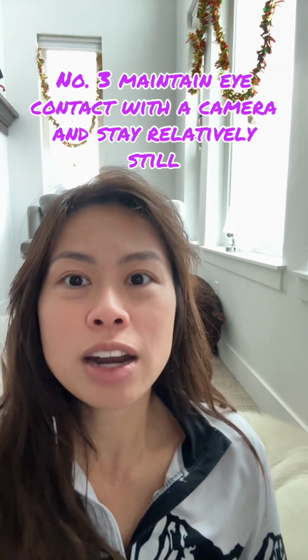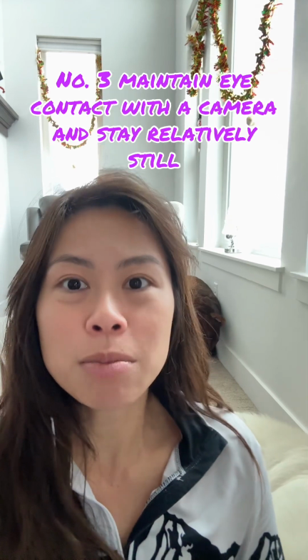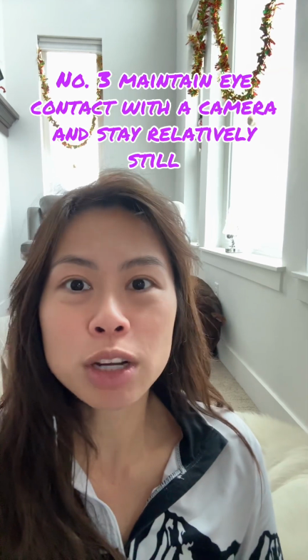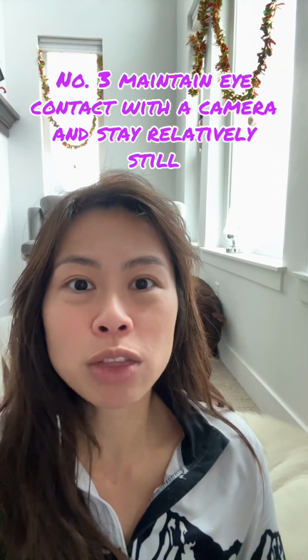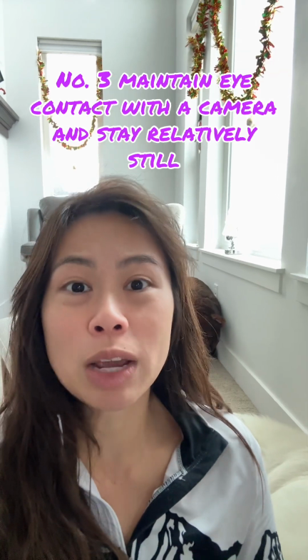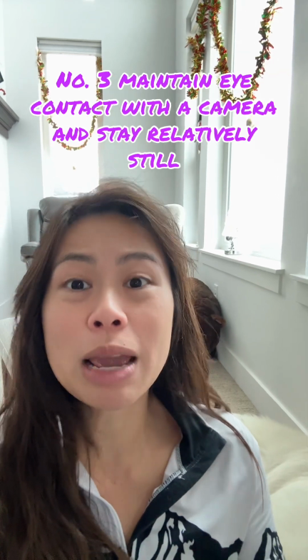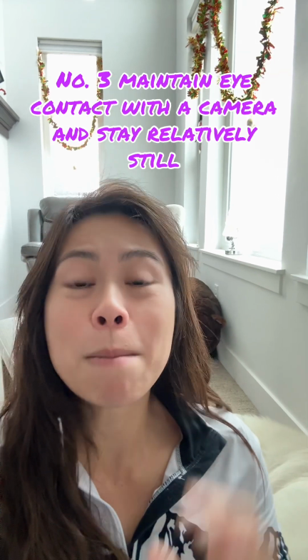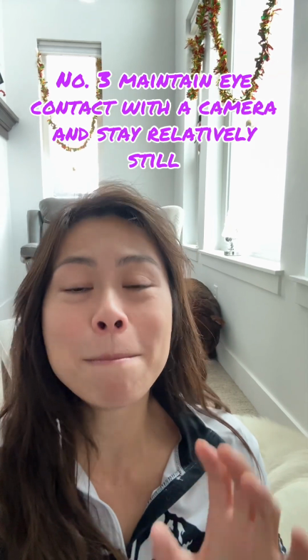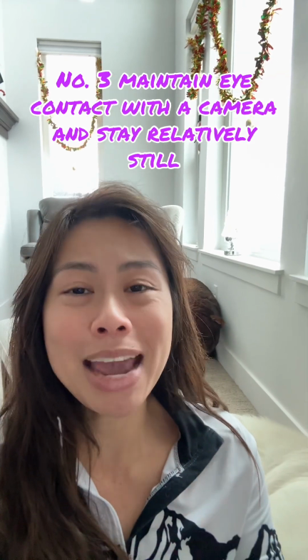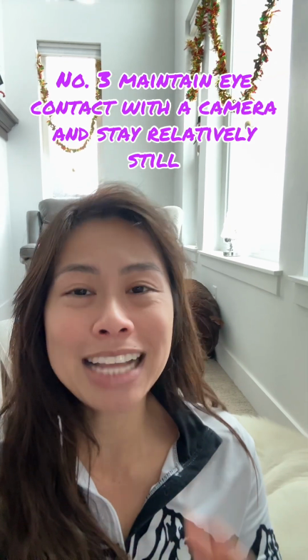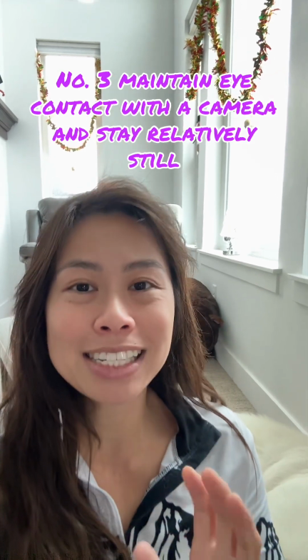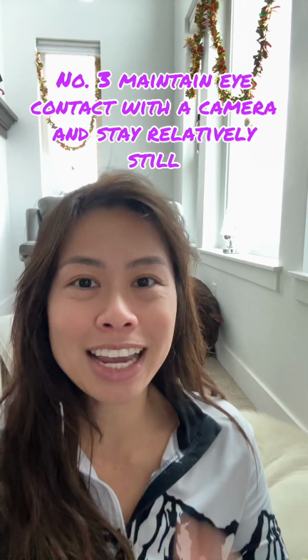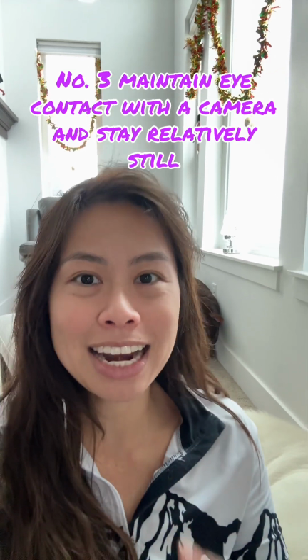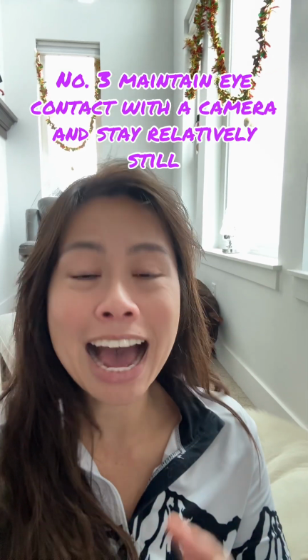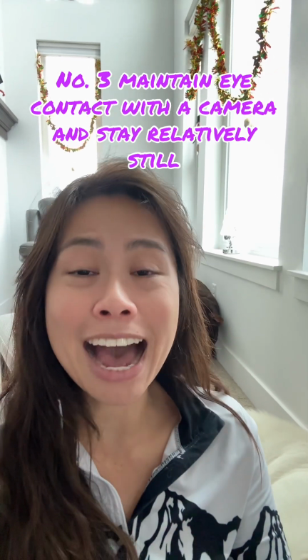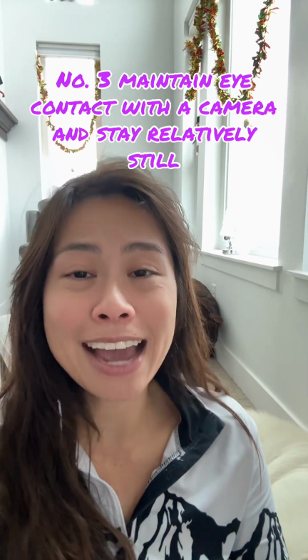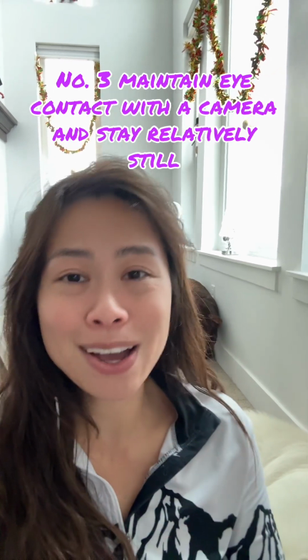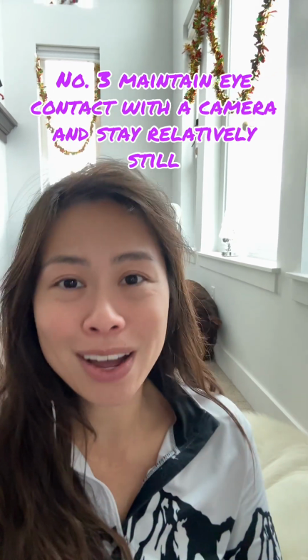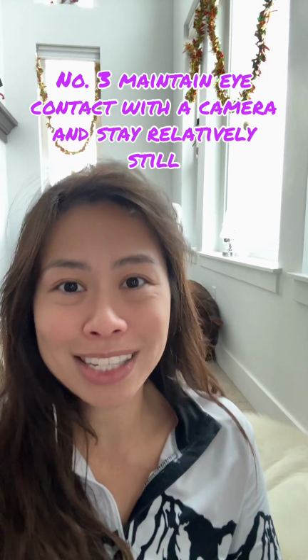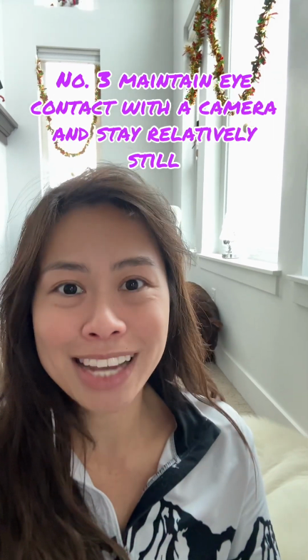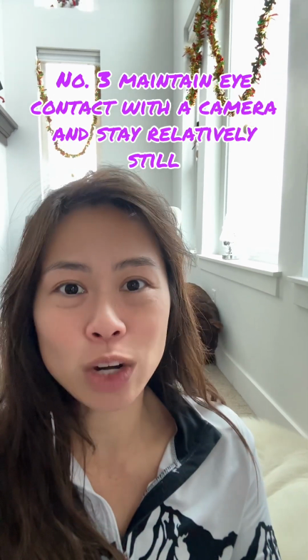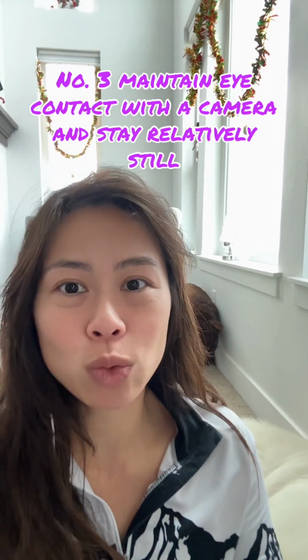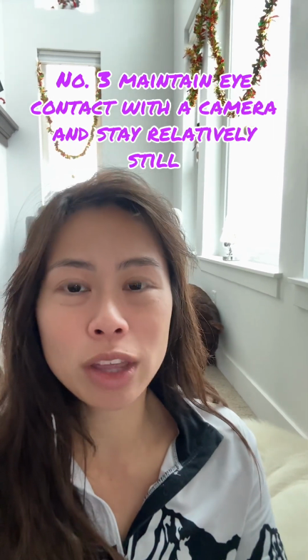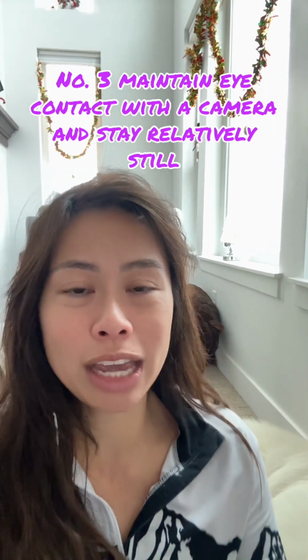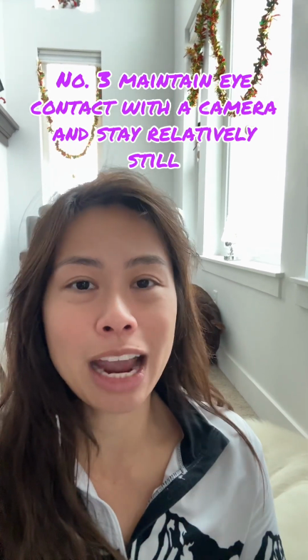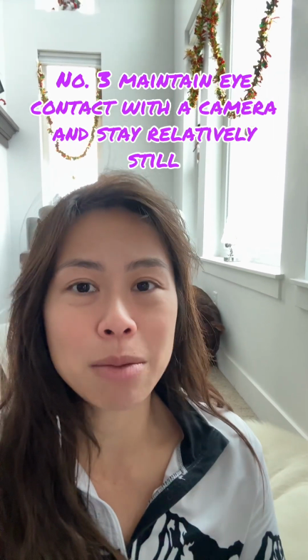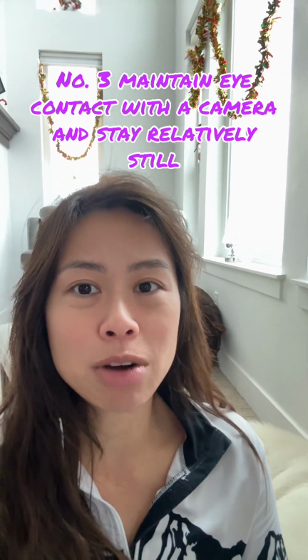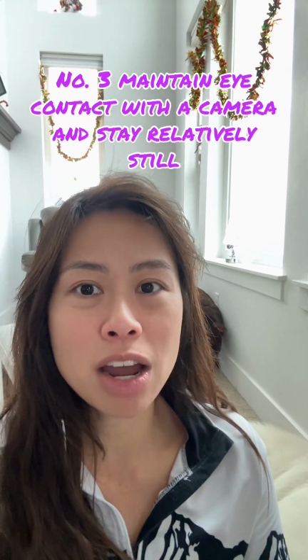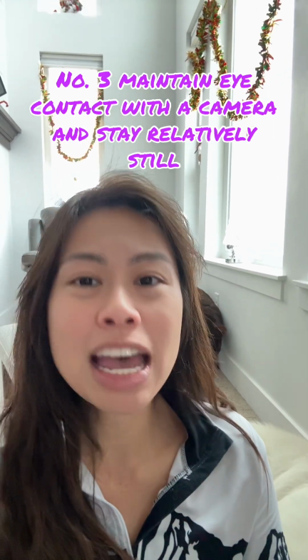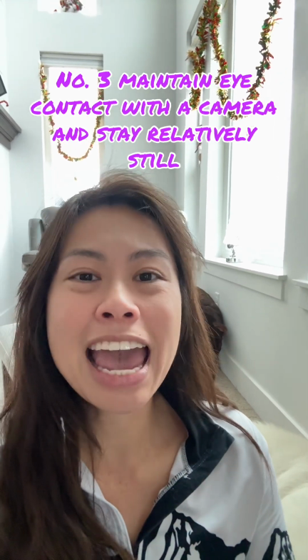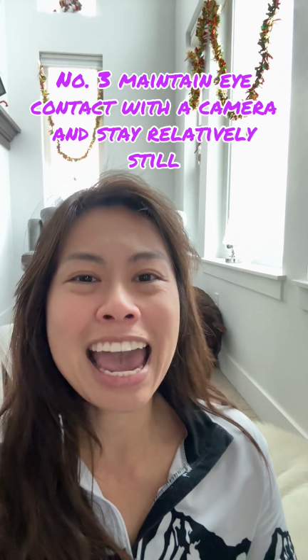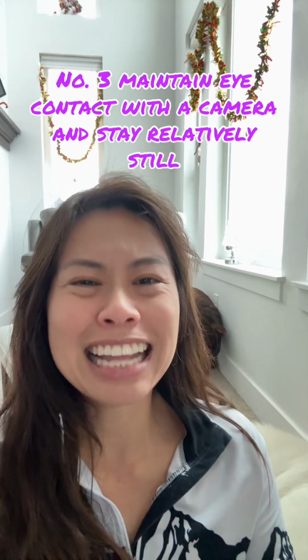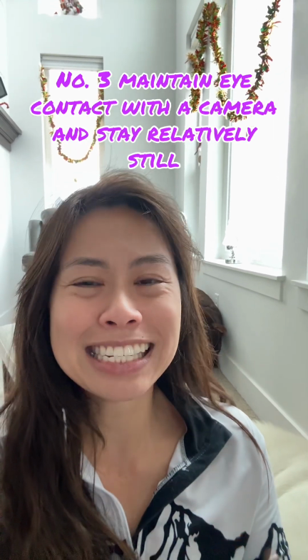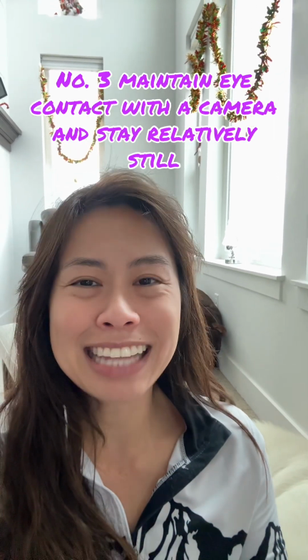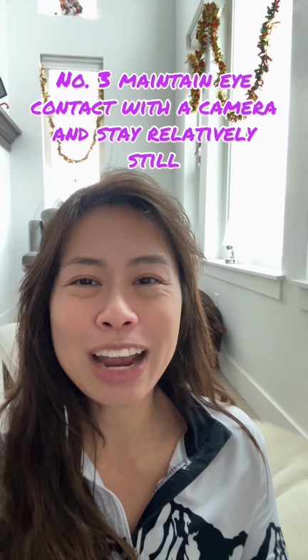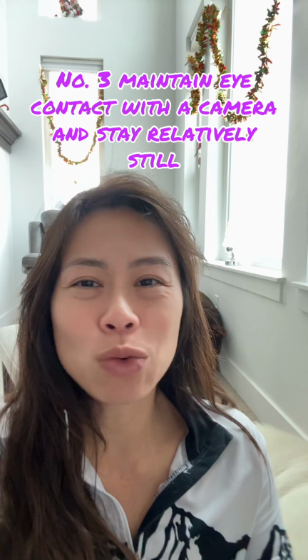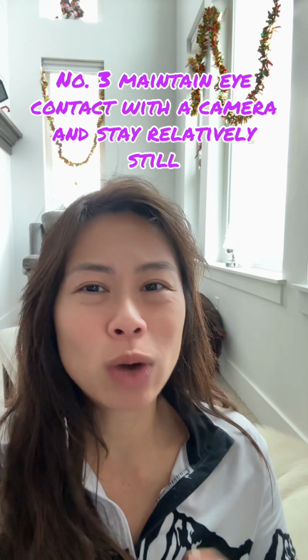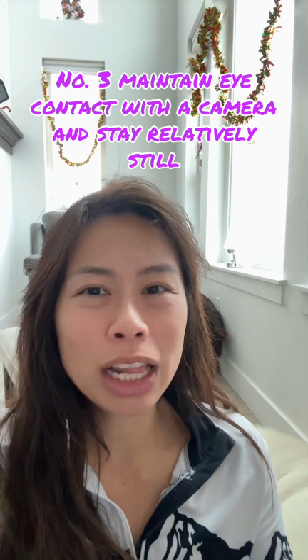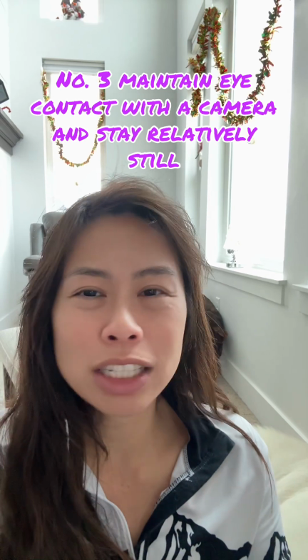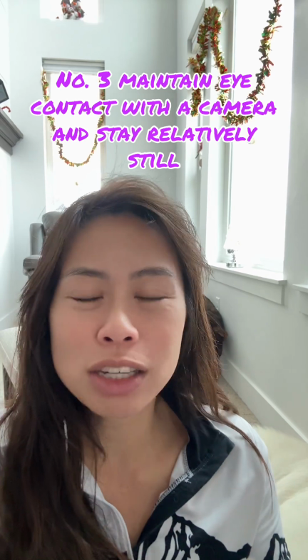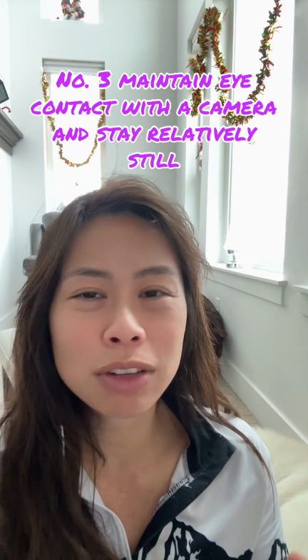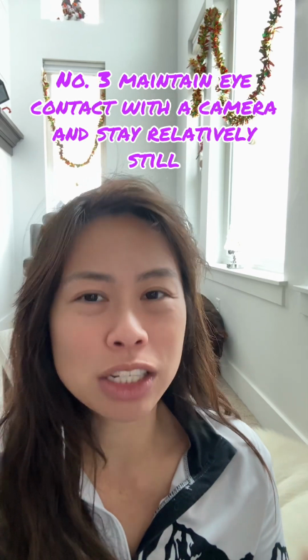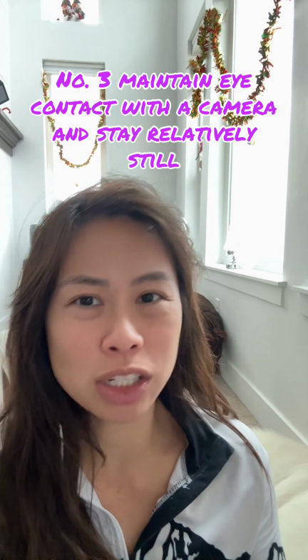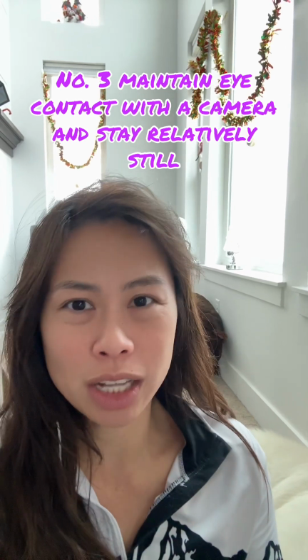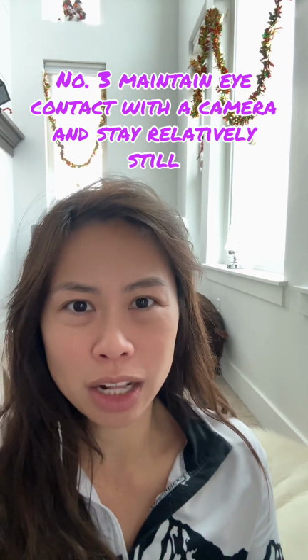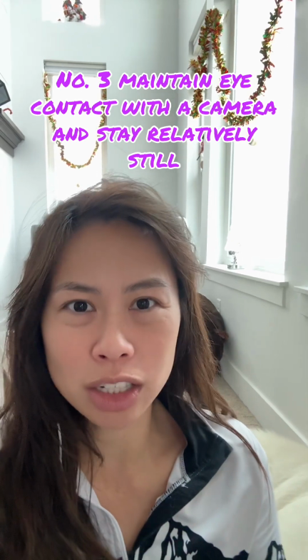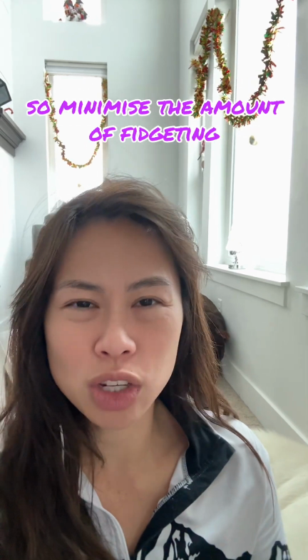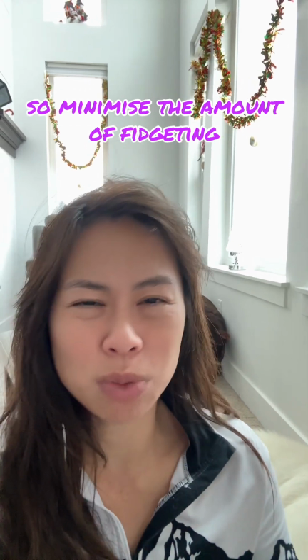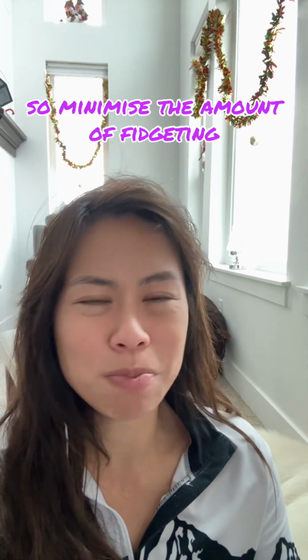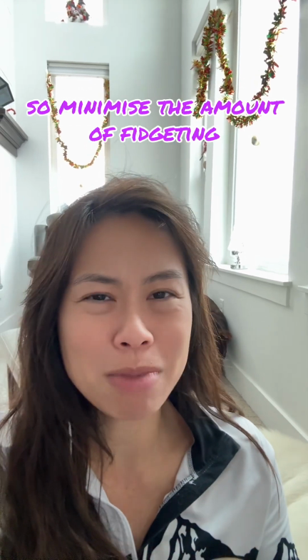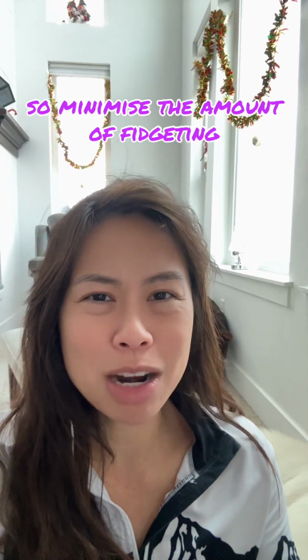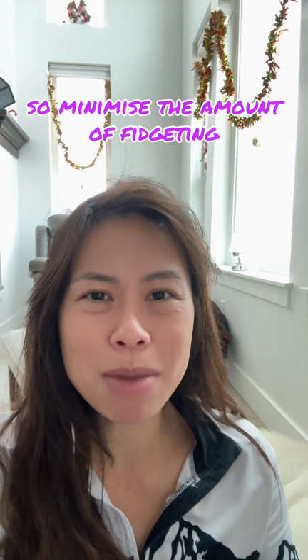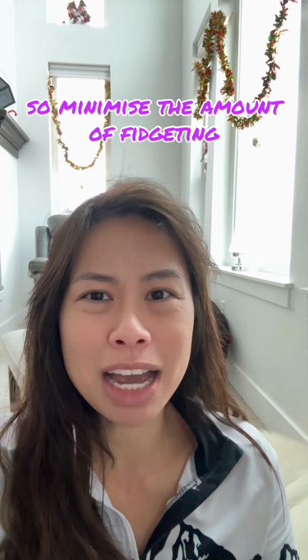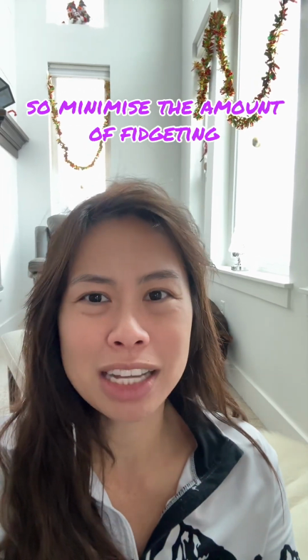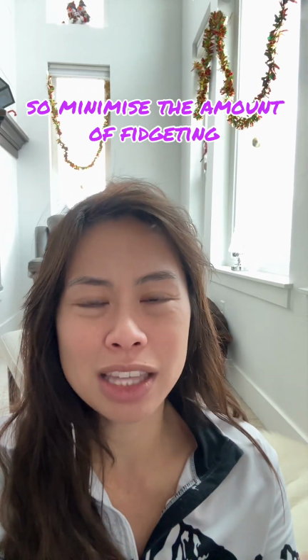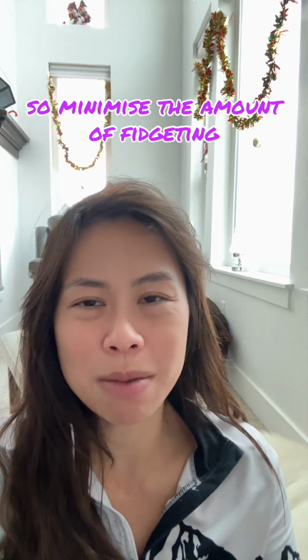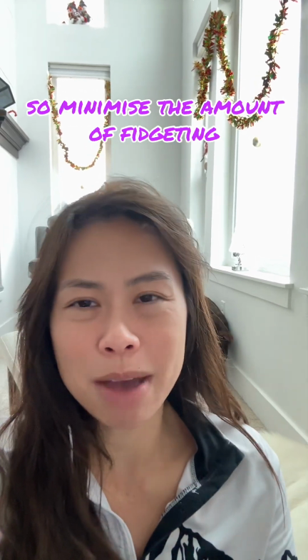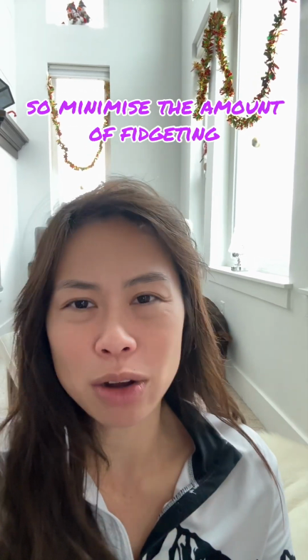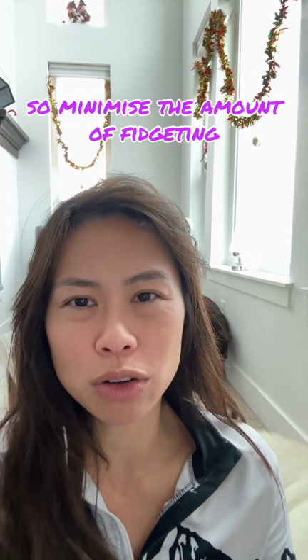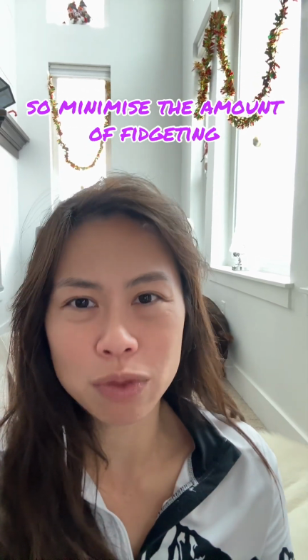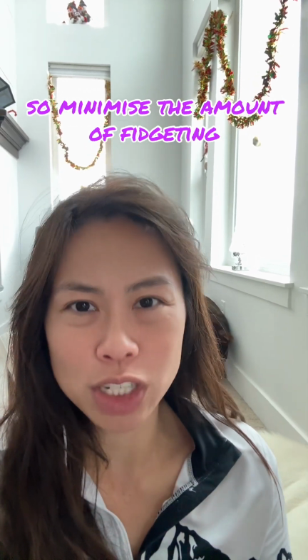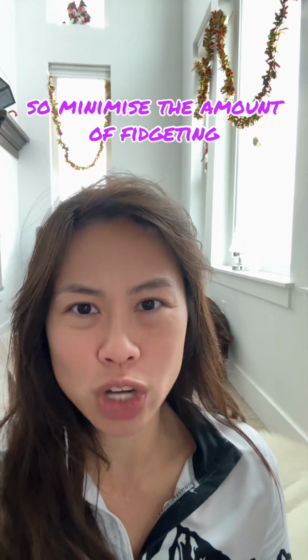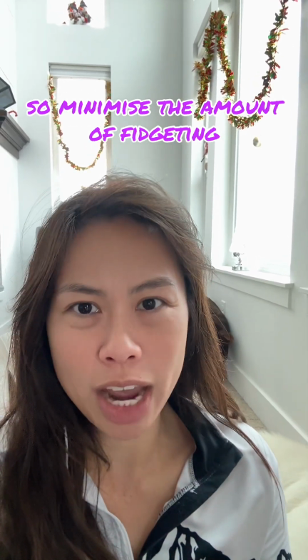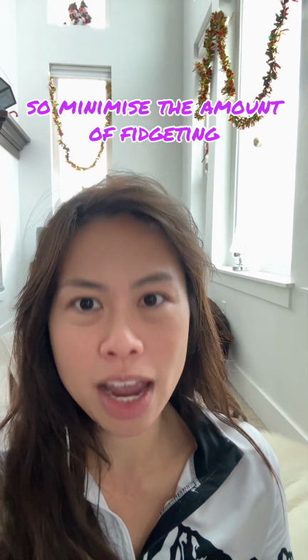Number three: maintain eye contact with the camera and stay relatively still. Minimize the amount of fidgeting.